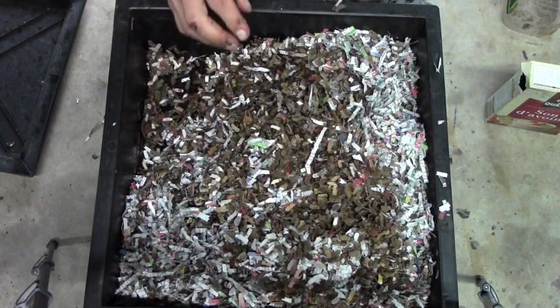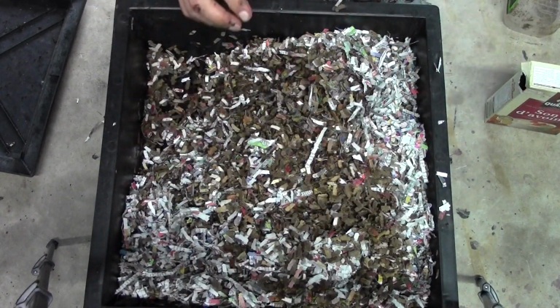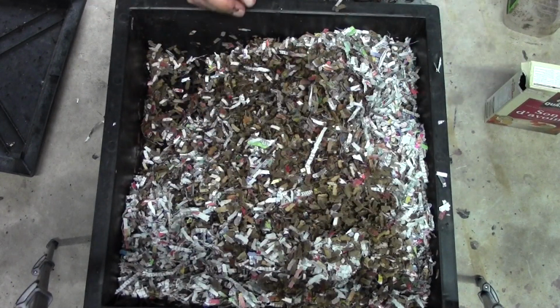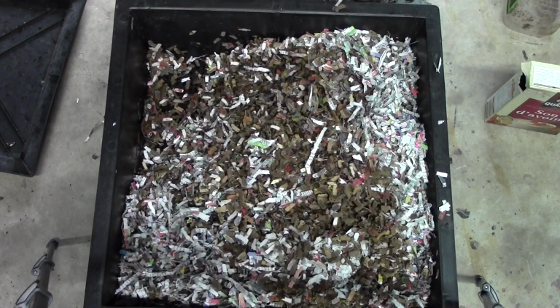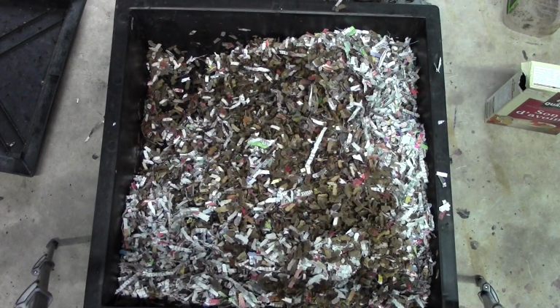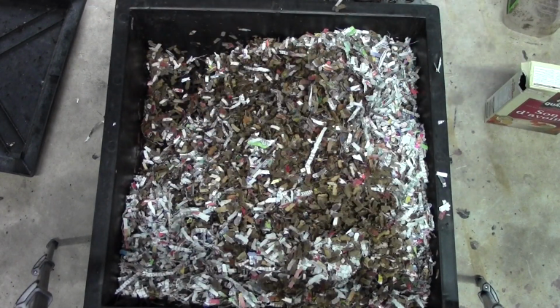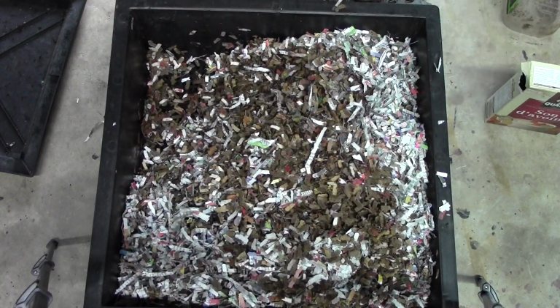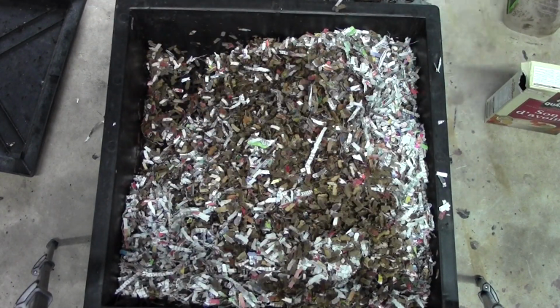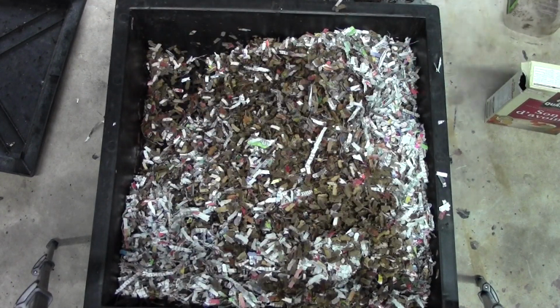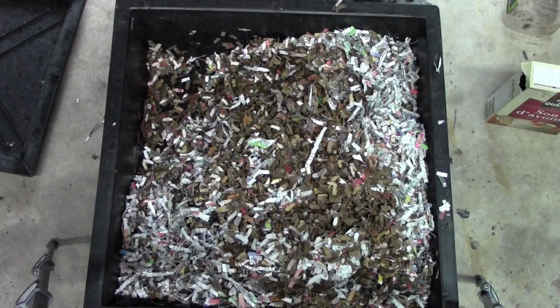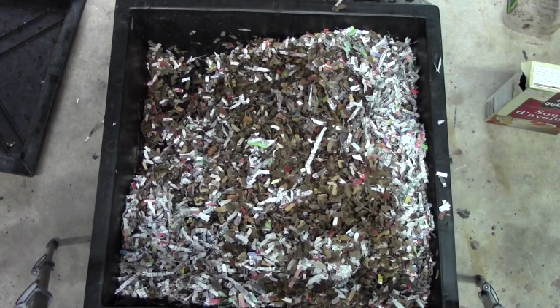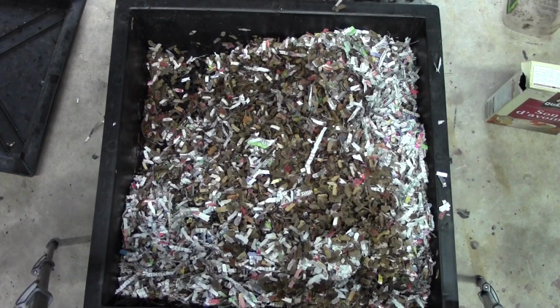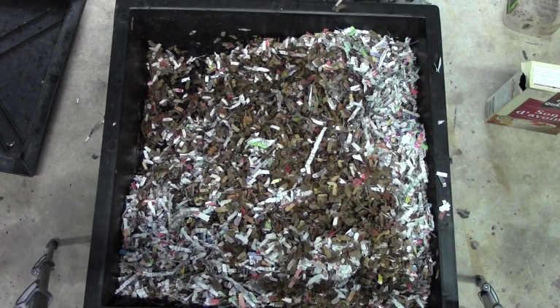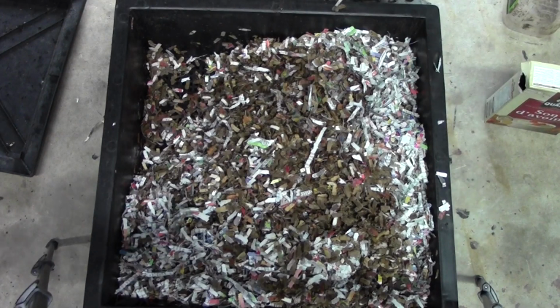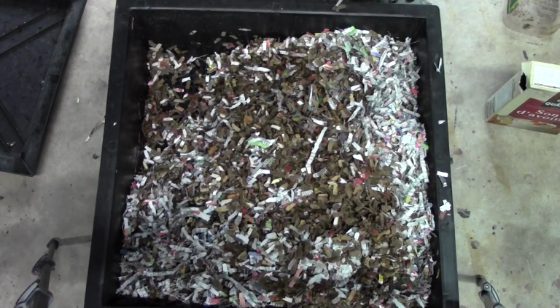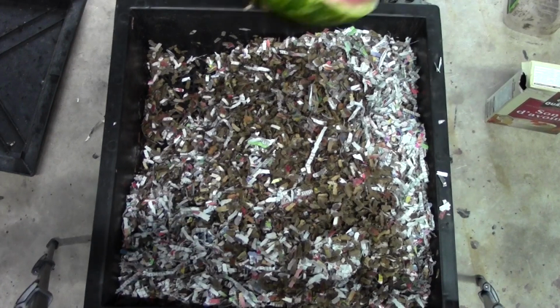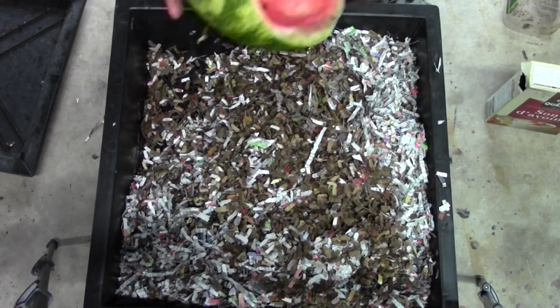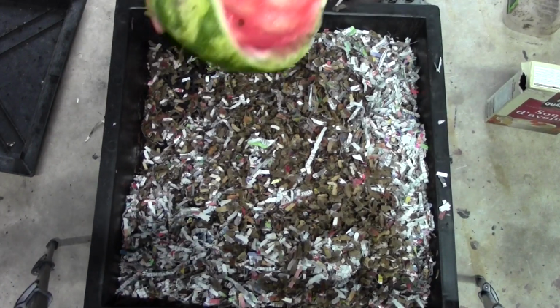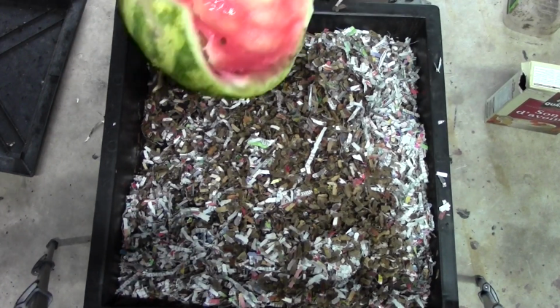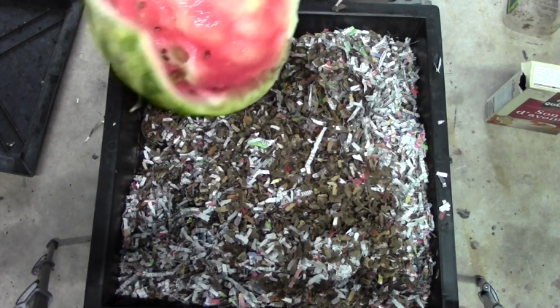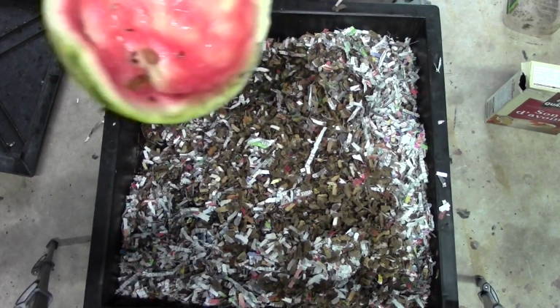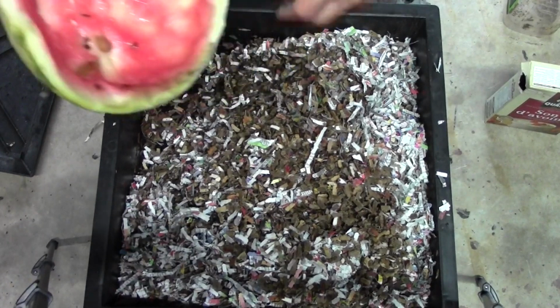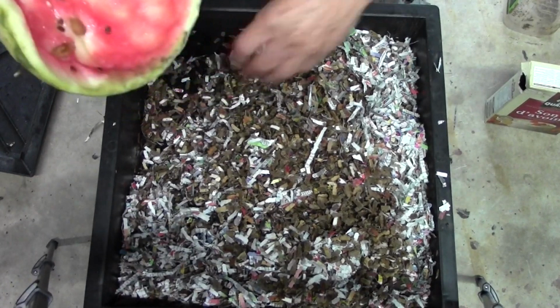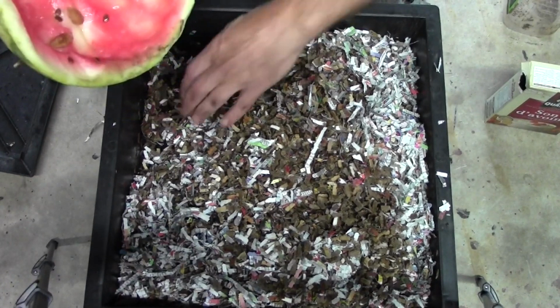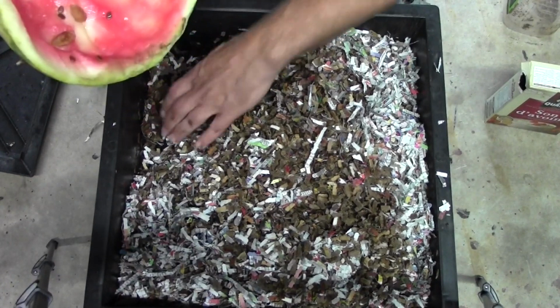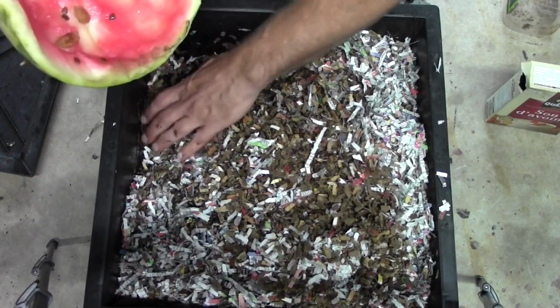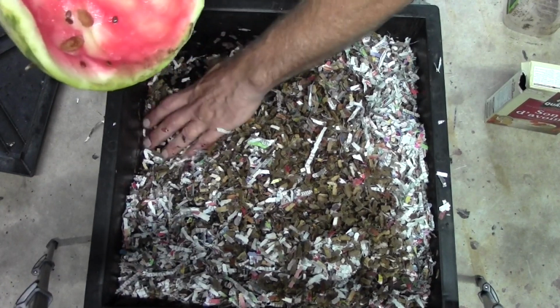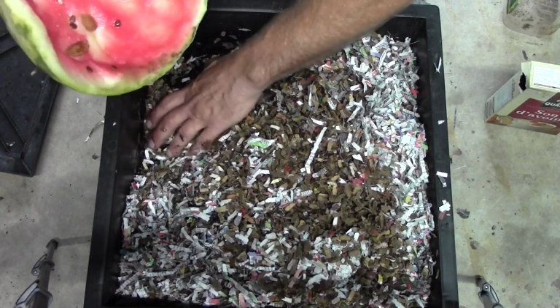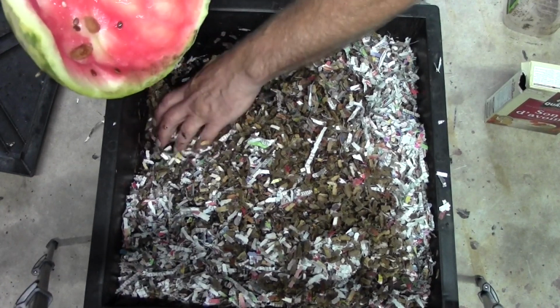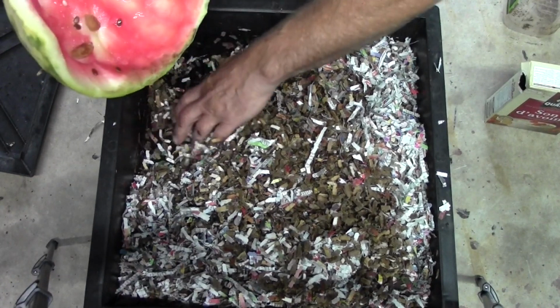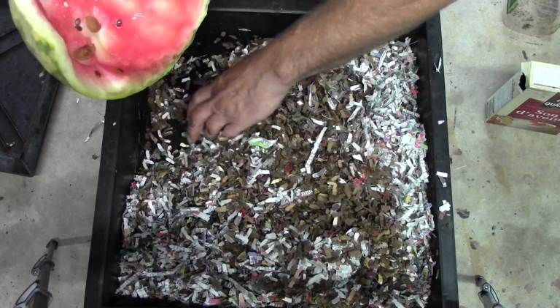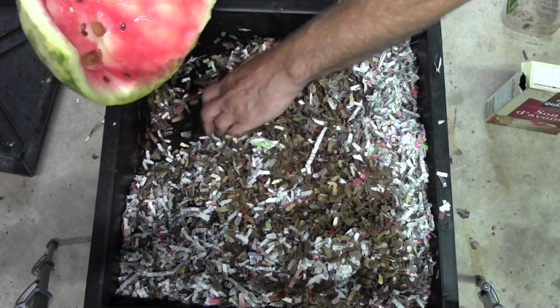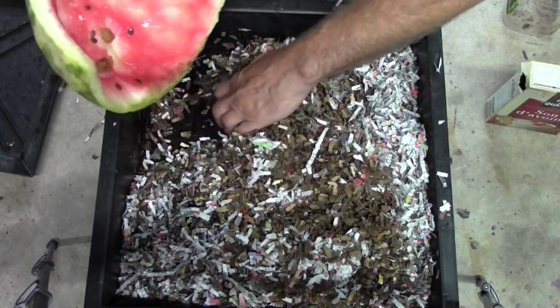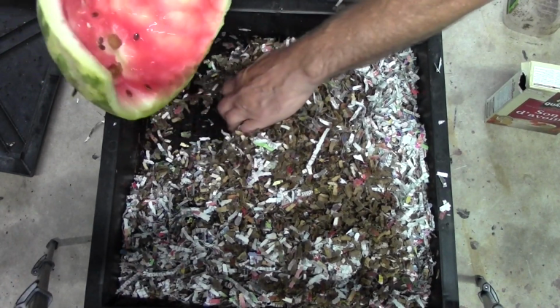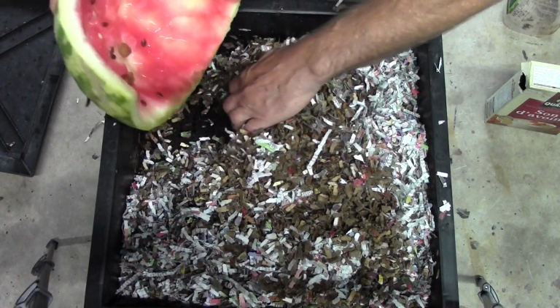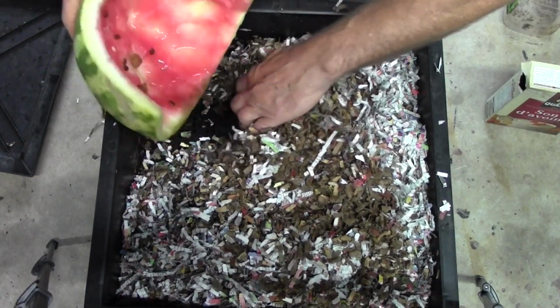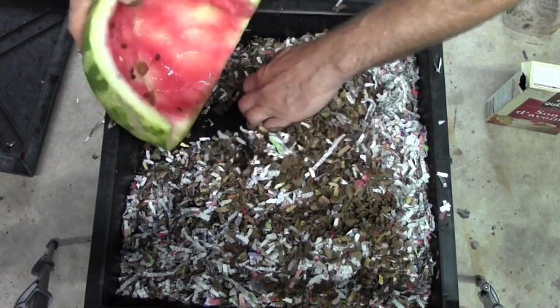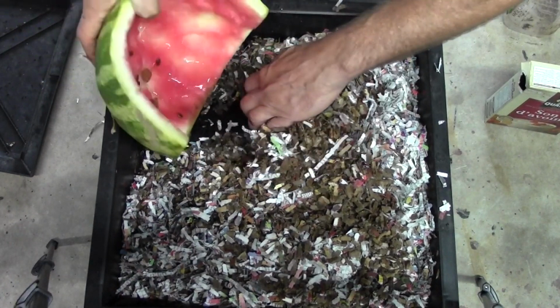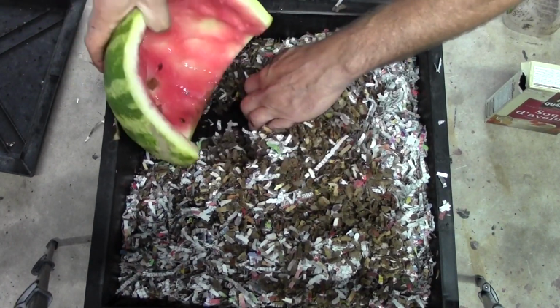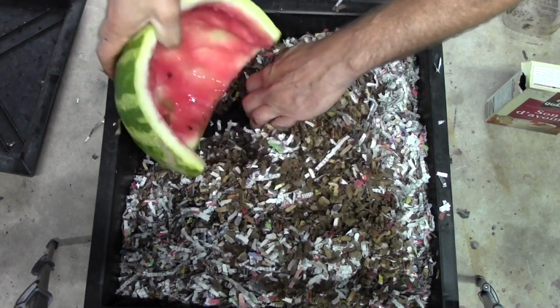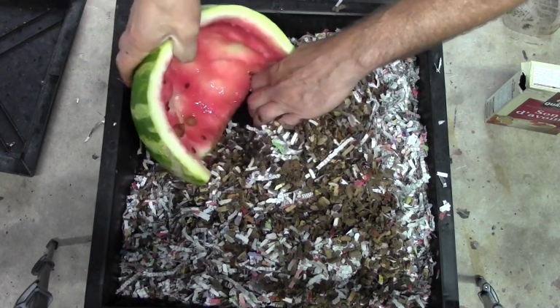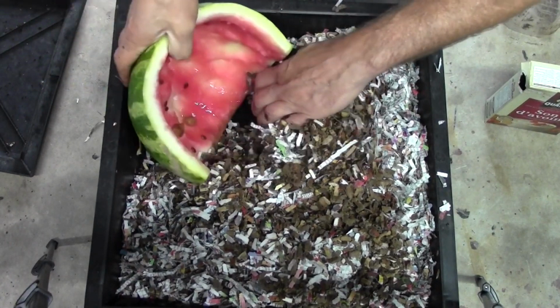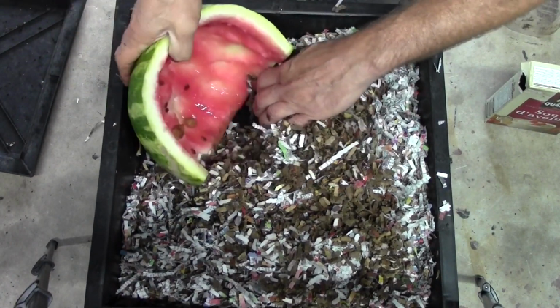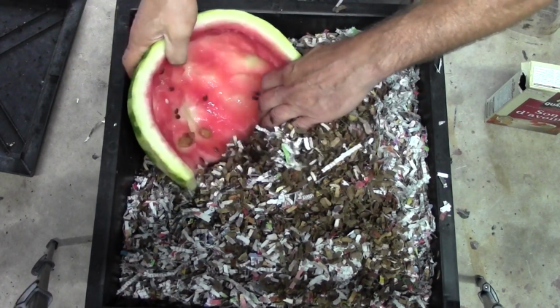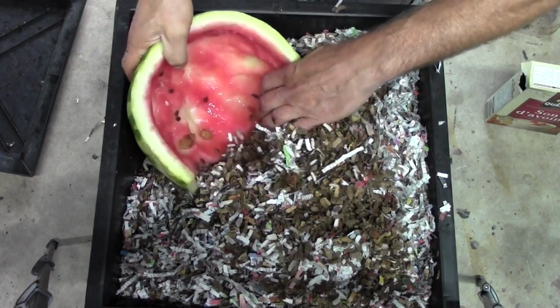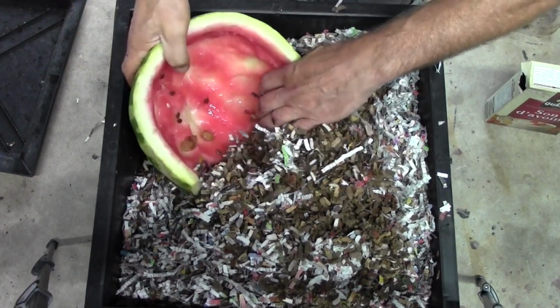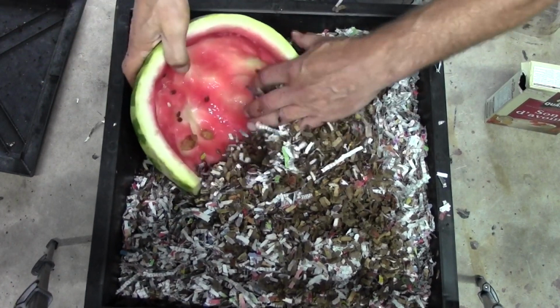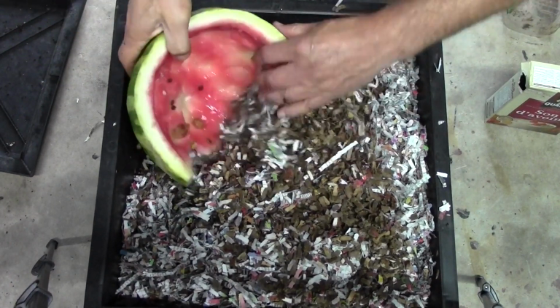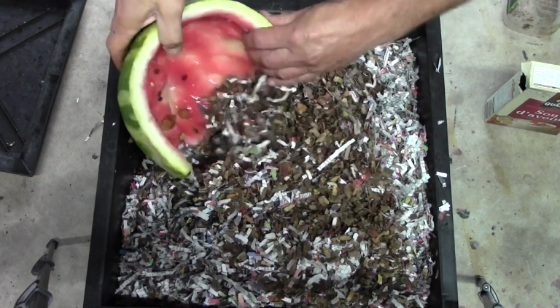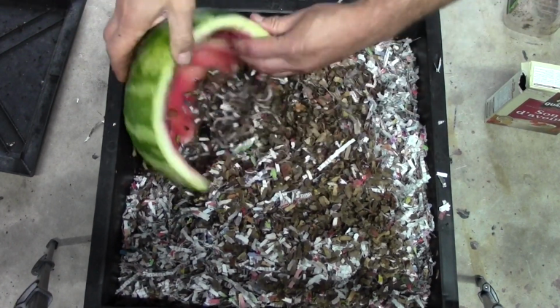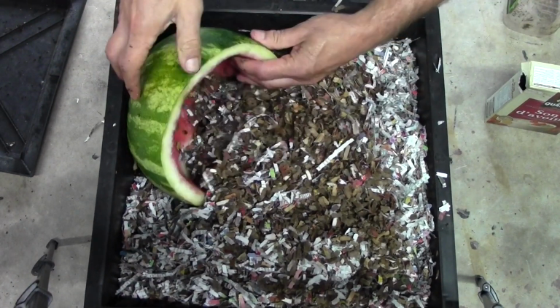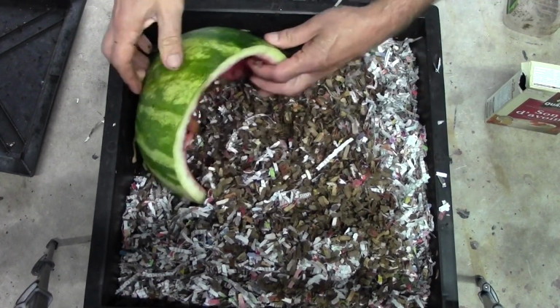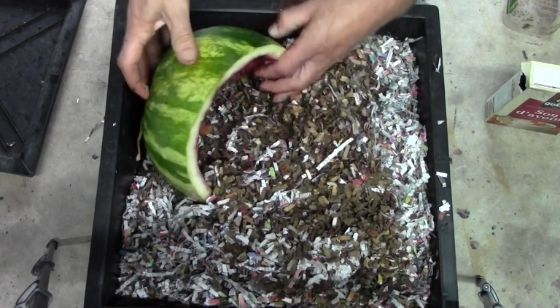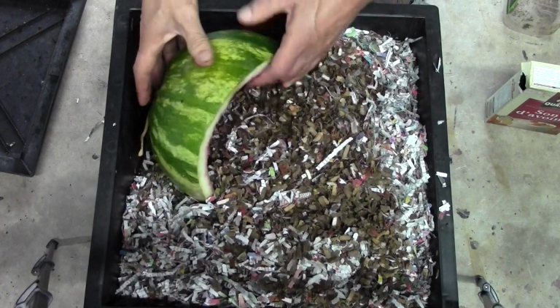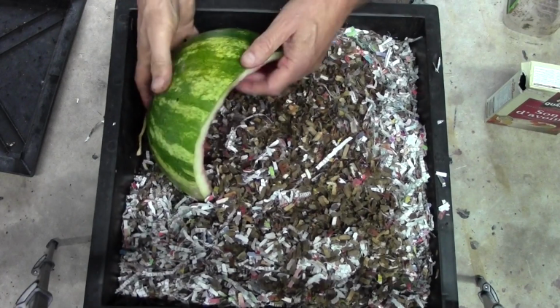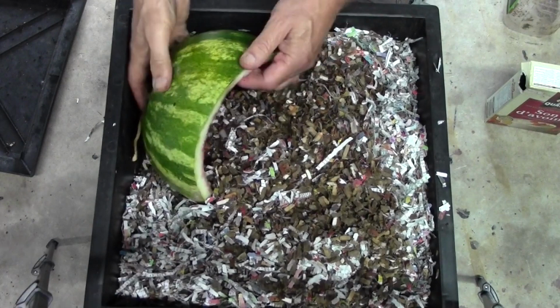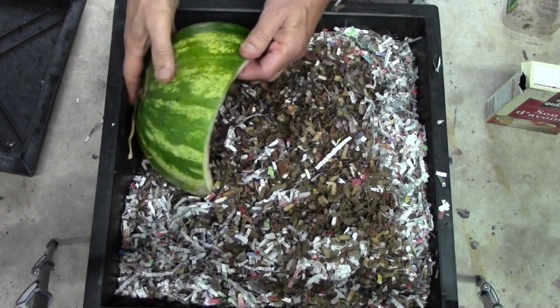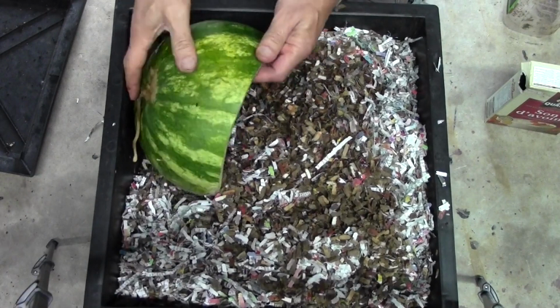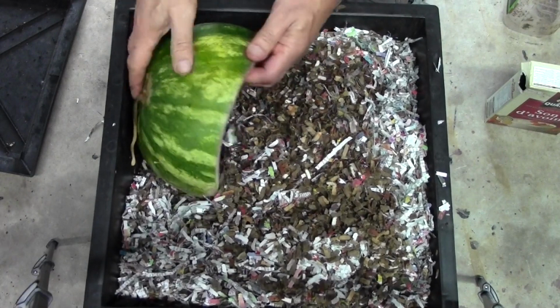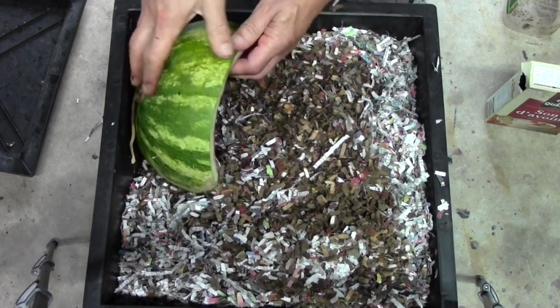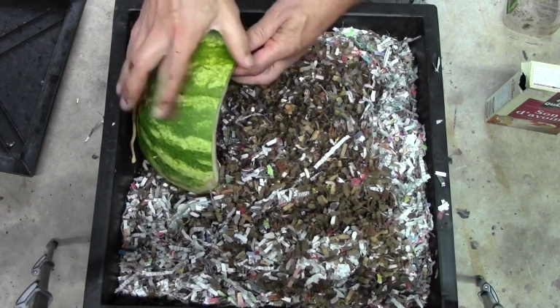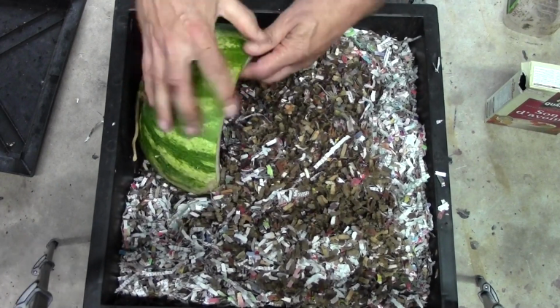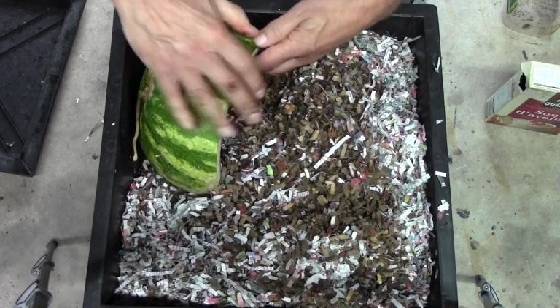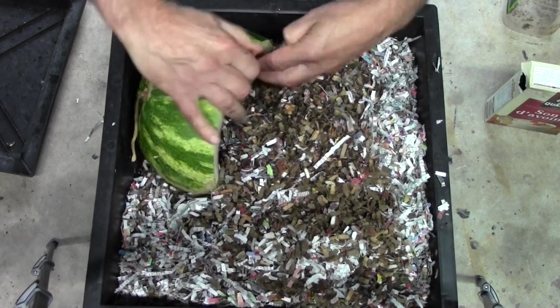They have eaten an entire watermelon before. I thought we did a whole harvest of this thing — yeah, we harvested everything. So that's why it was kind of a reset. I'll put this one upside down.